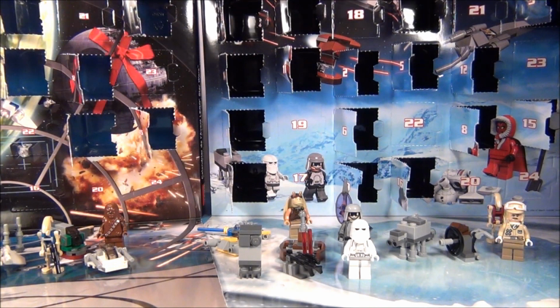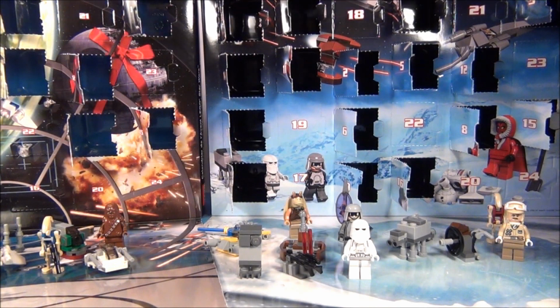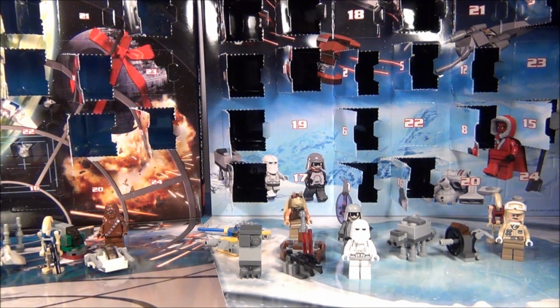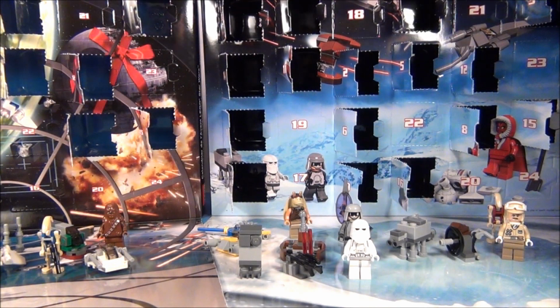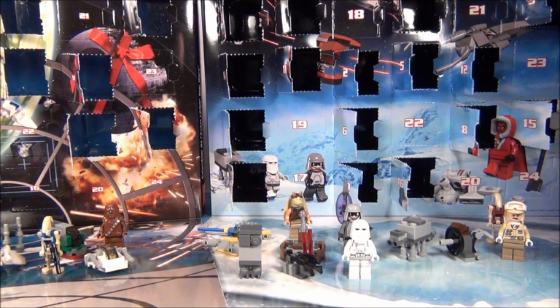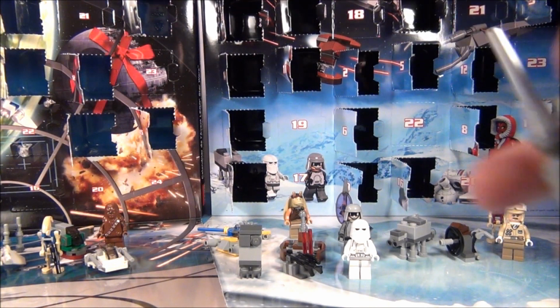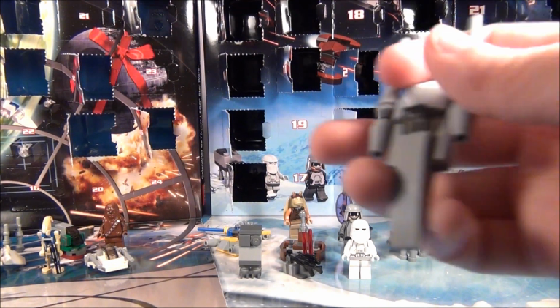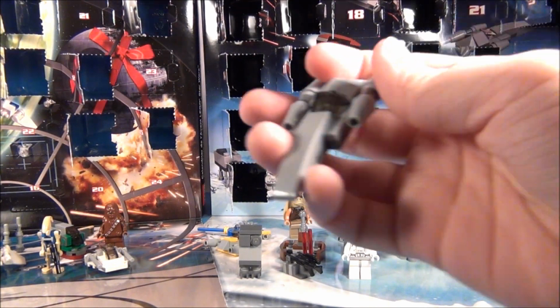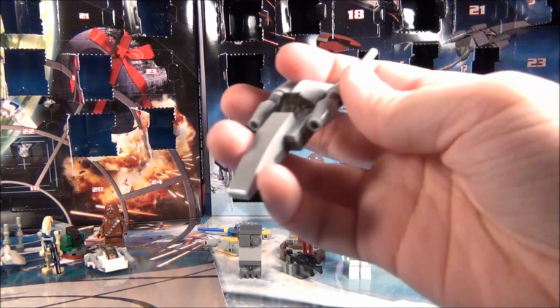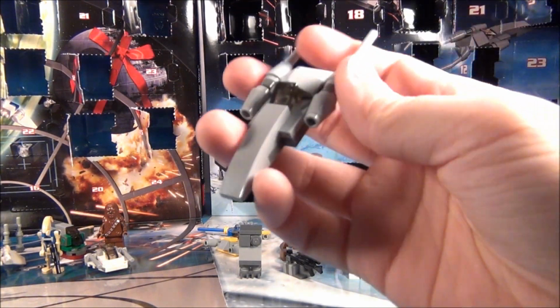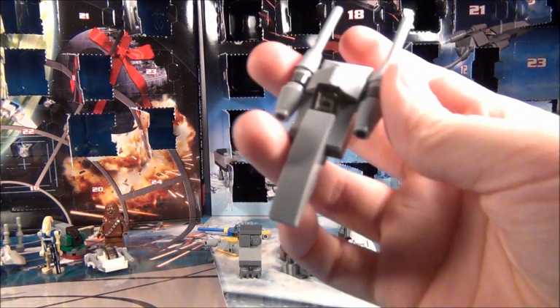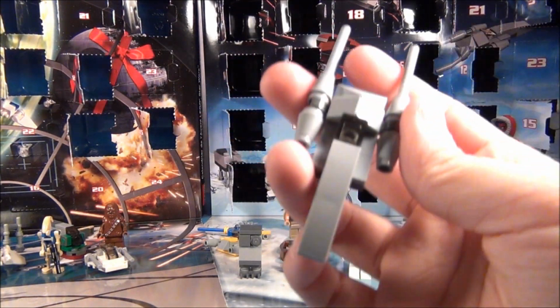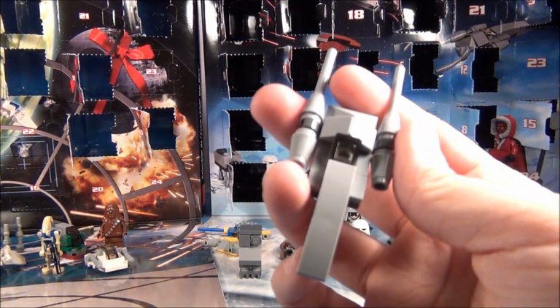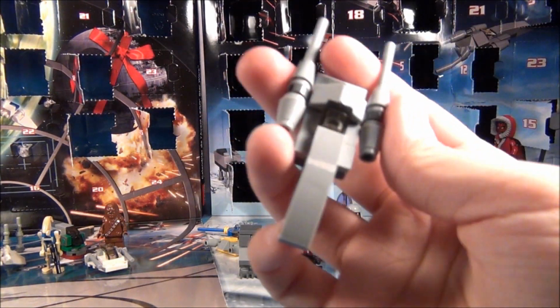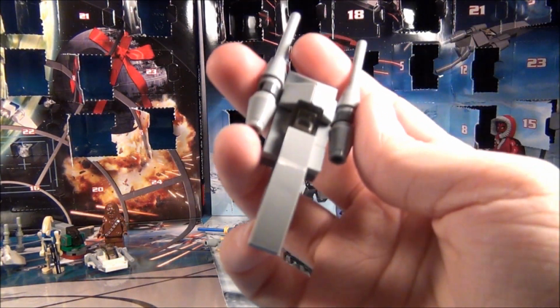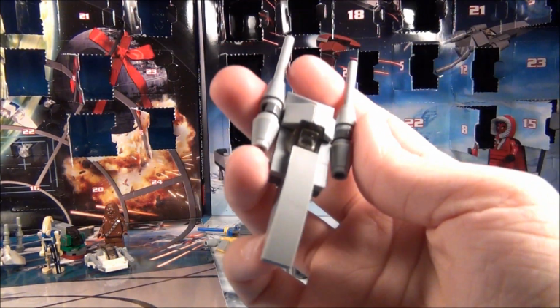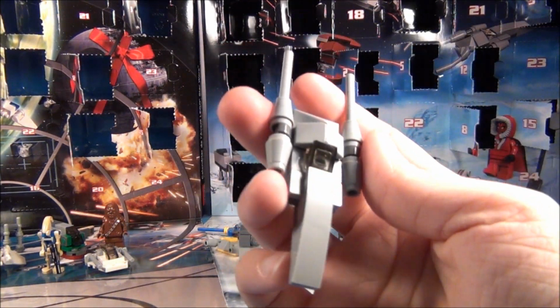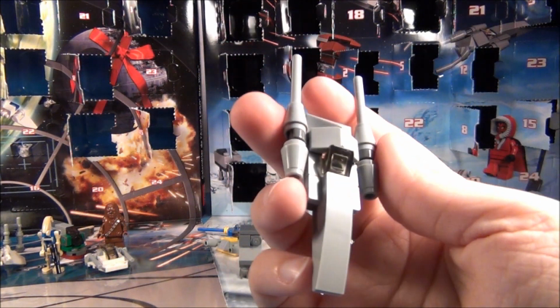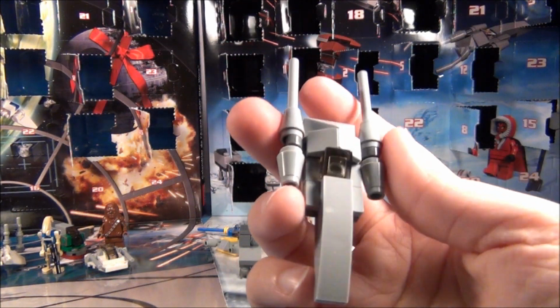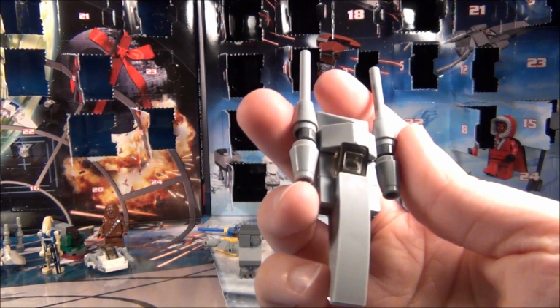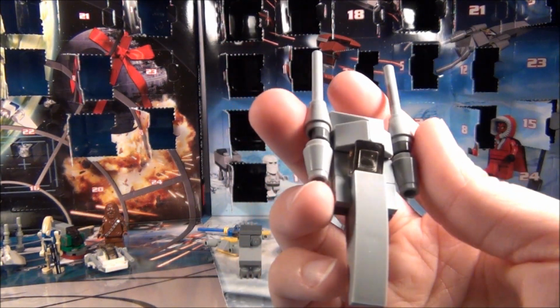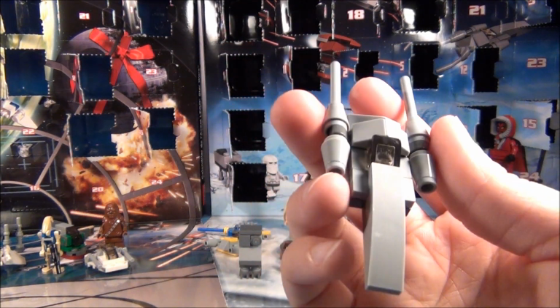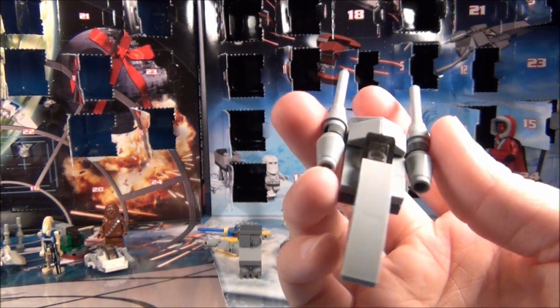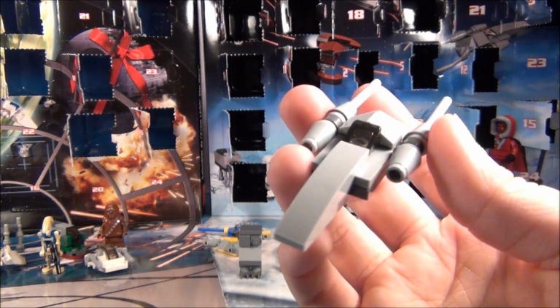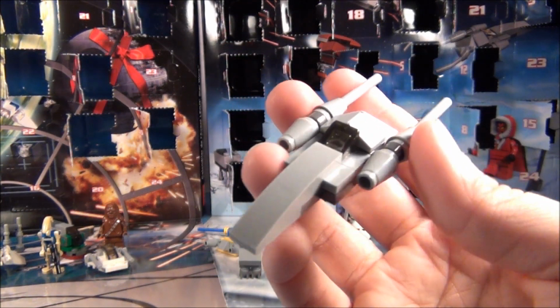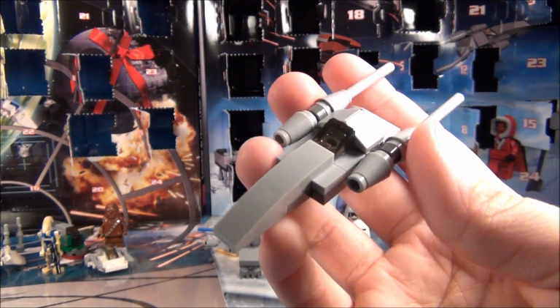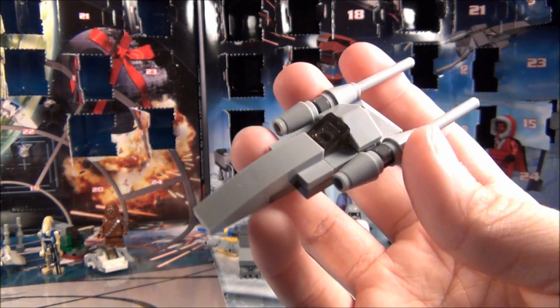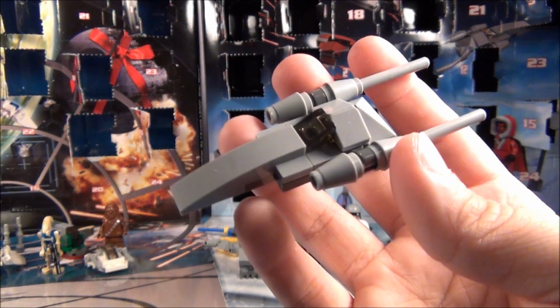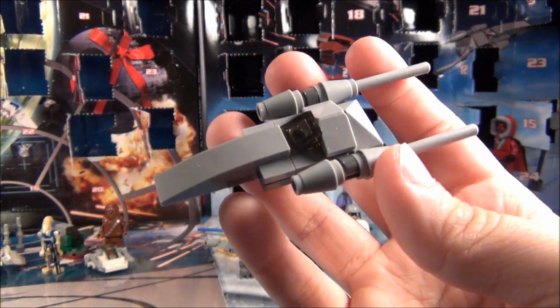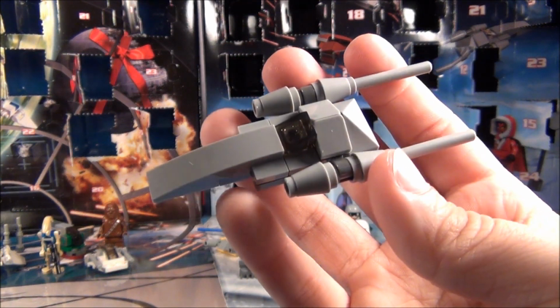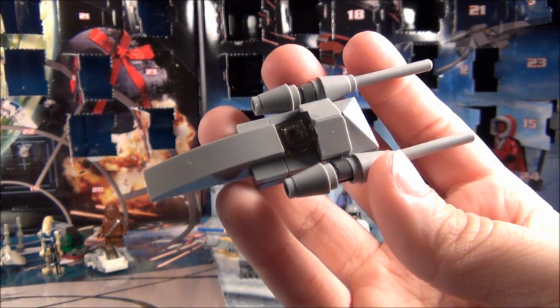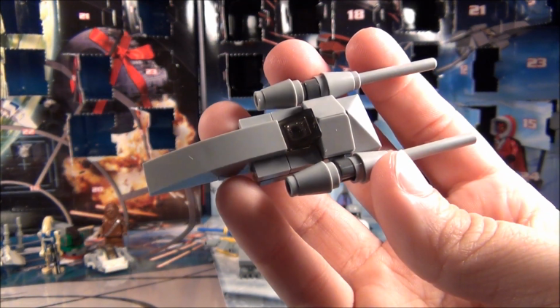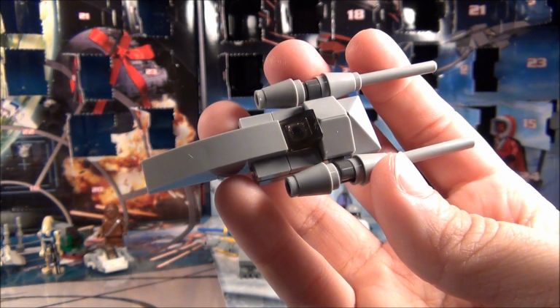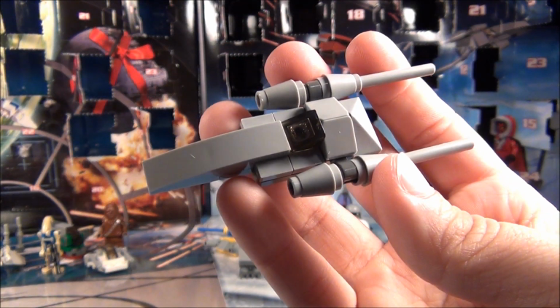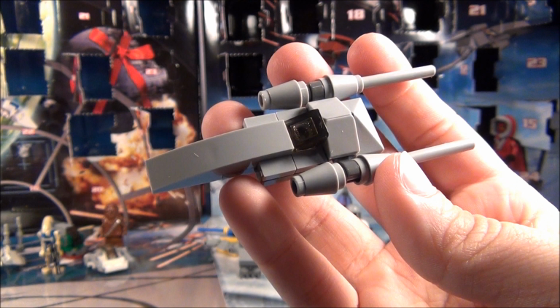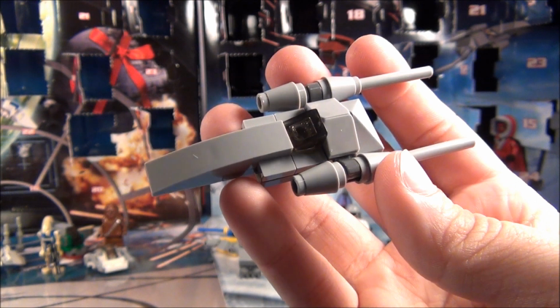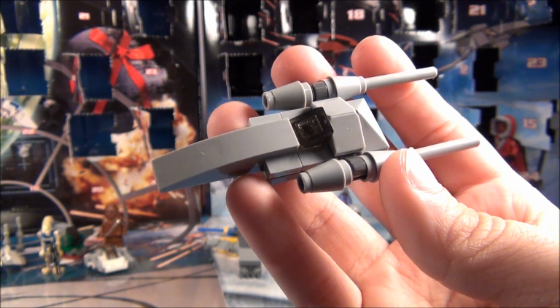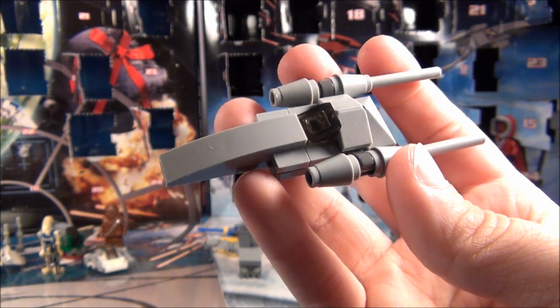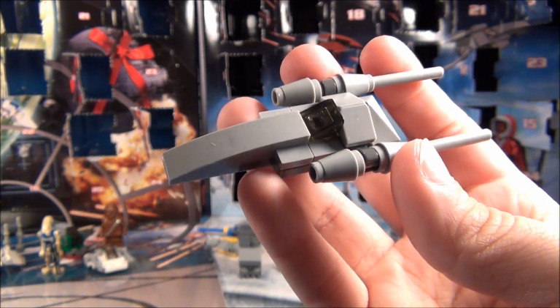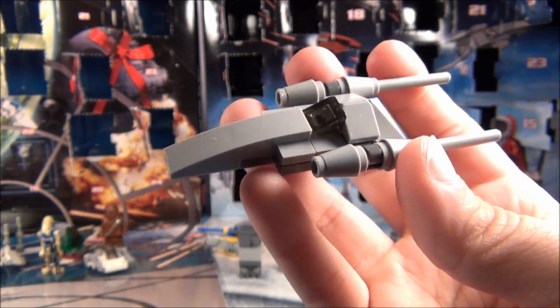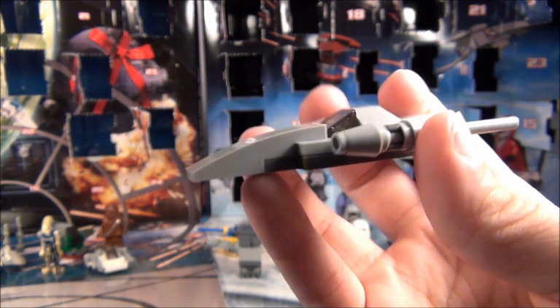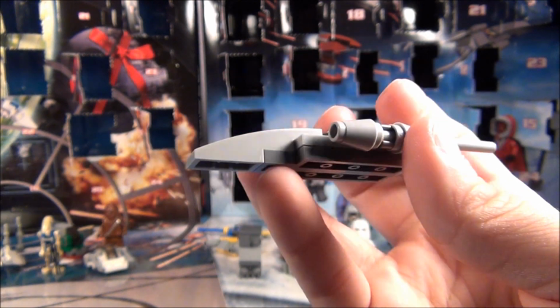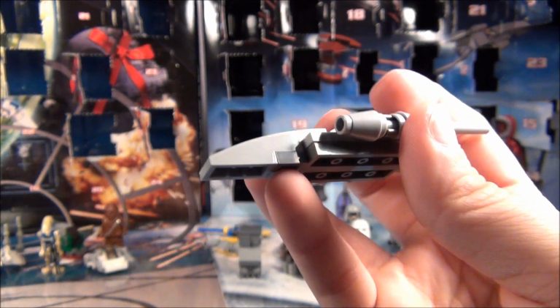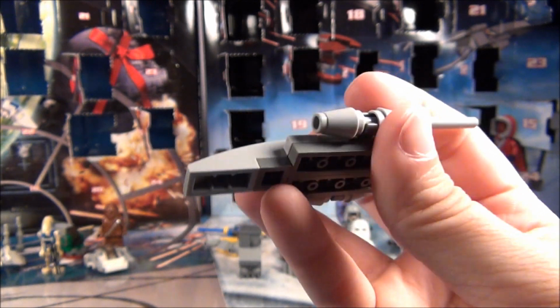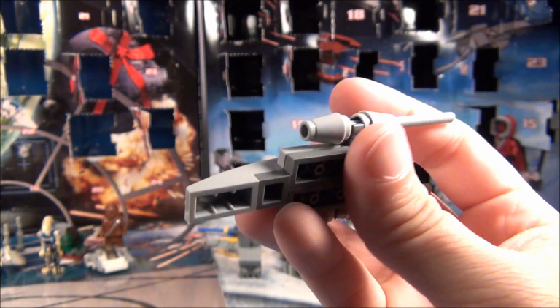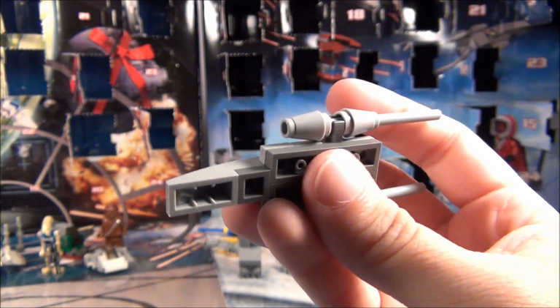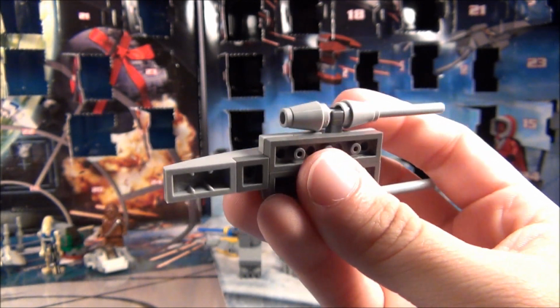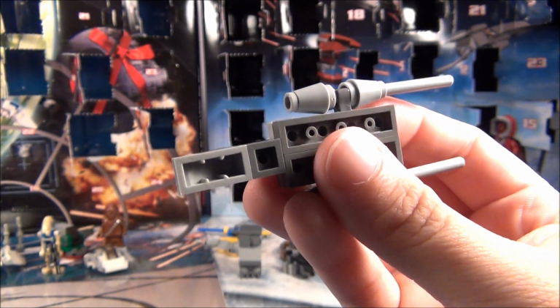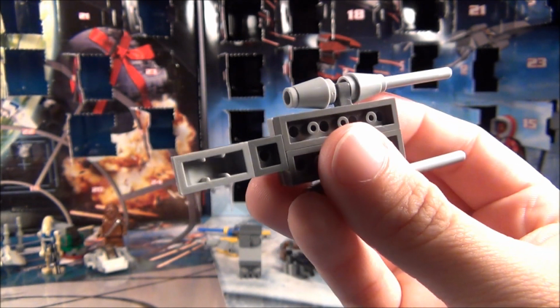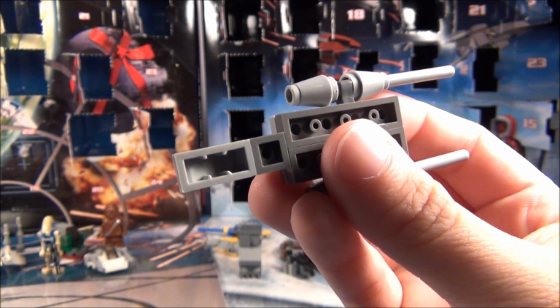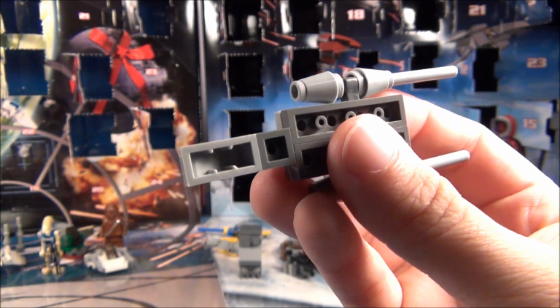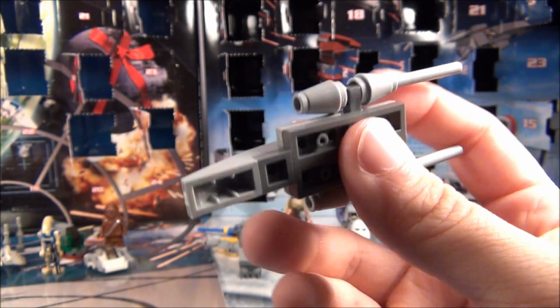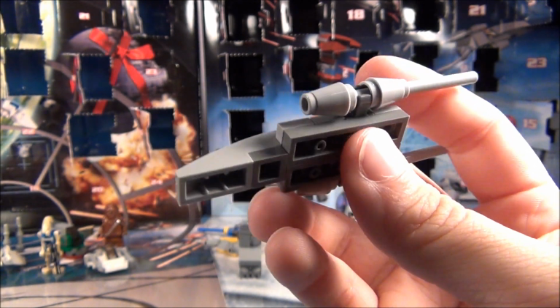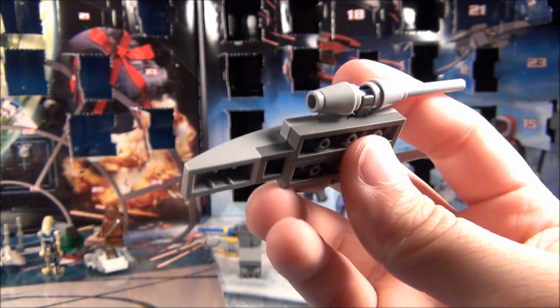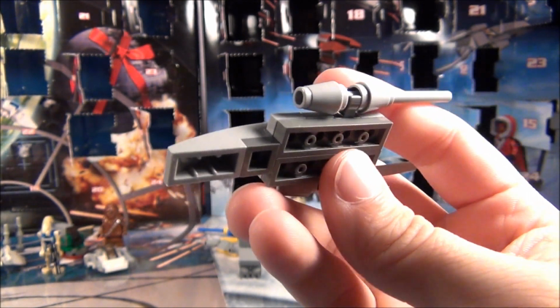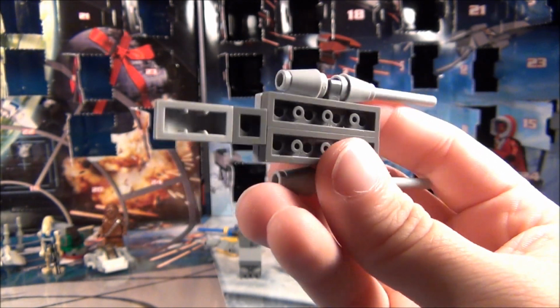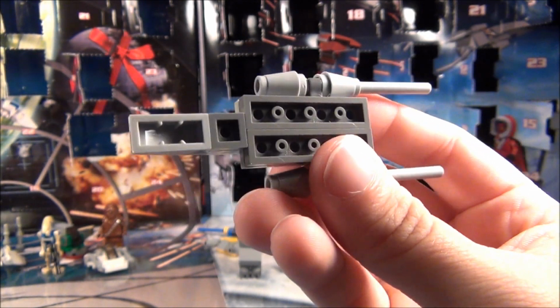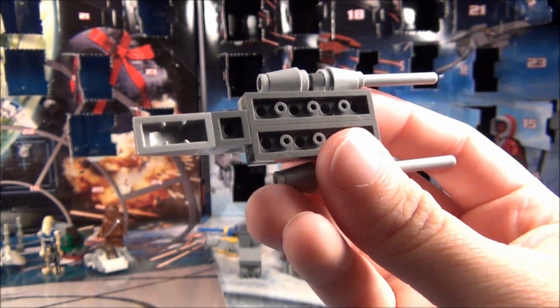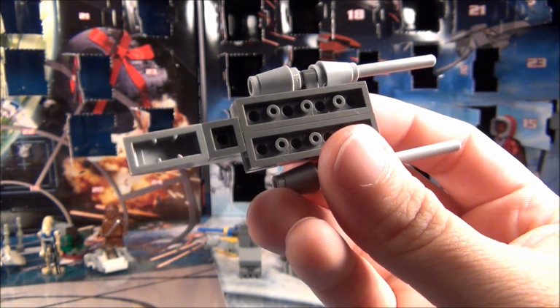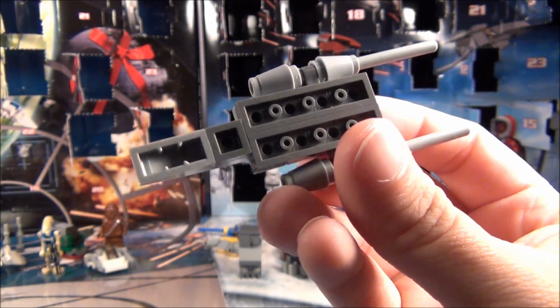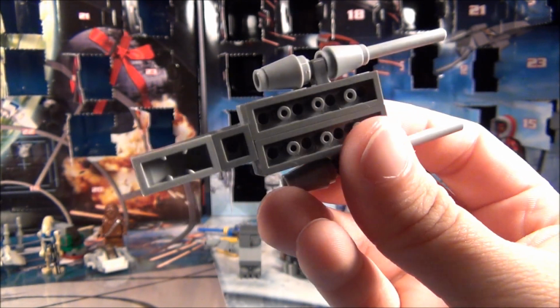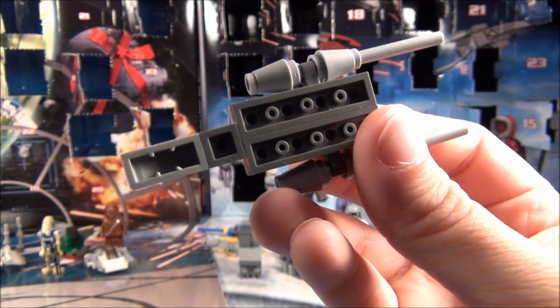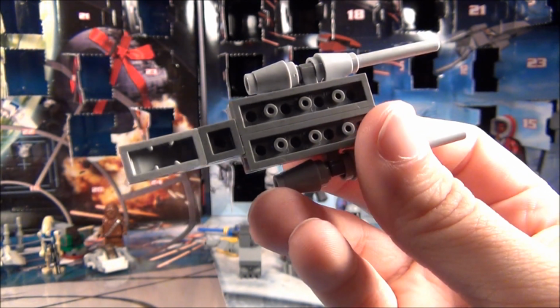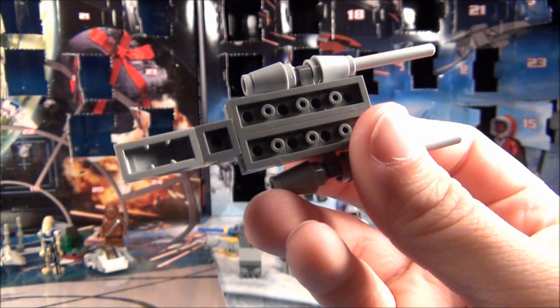We have the Naboo Royal Cruiser here. That's kind of a neat mini model.